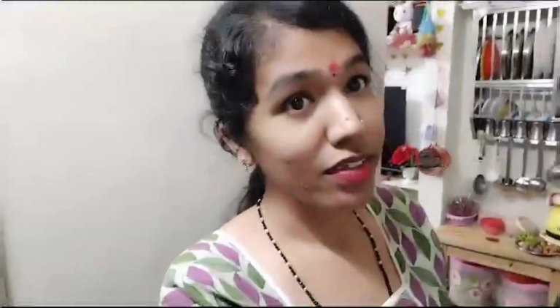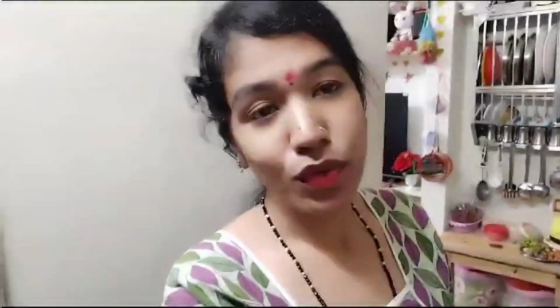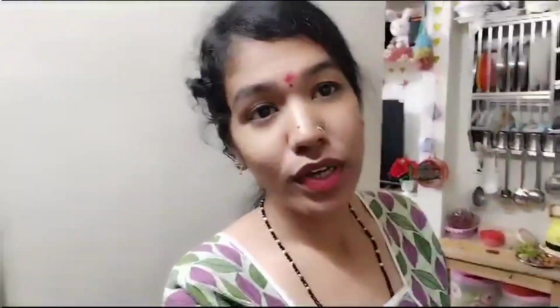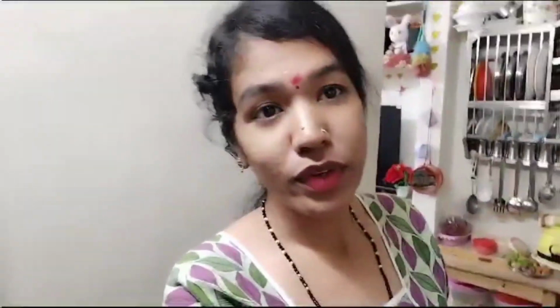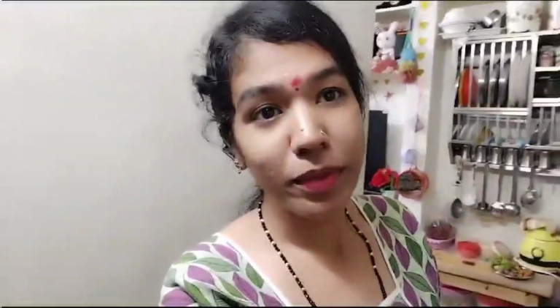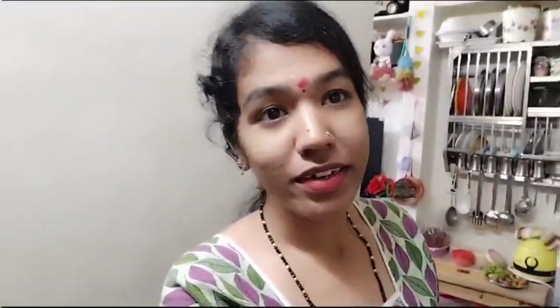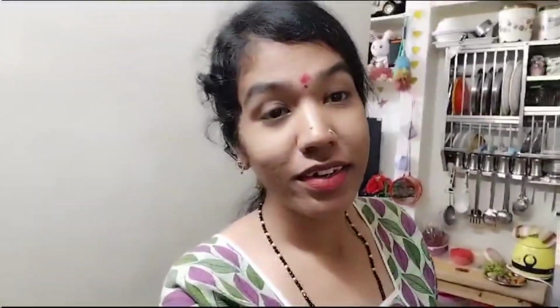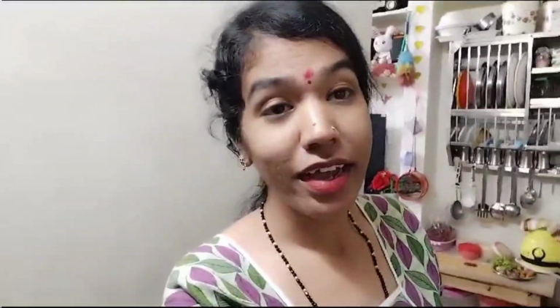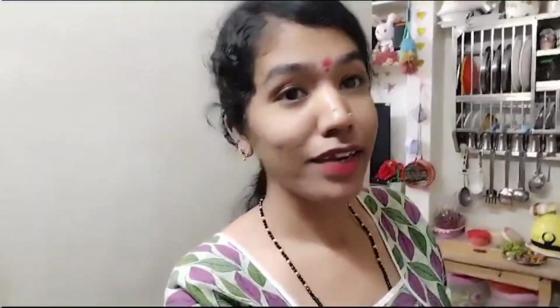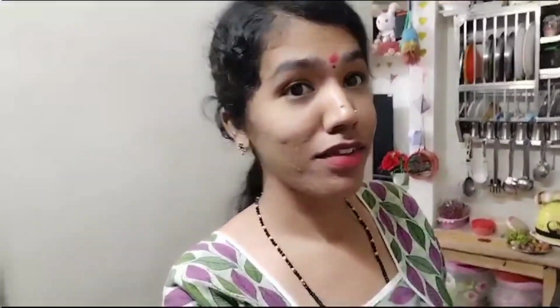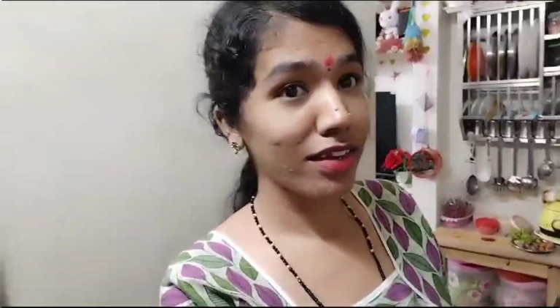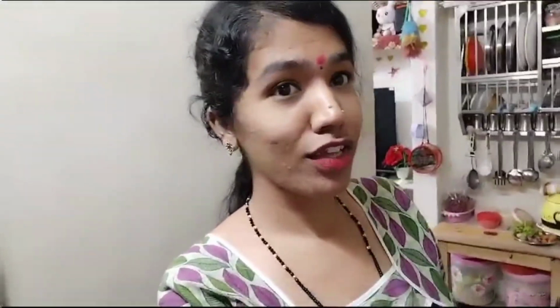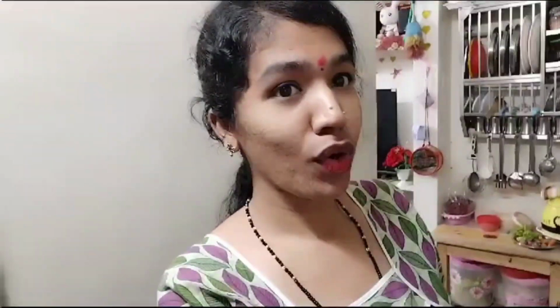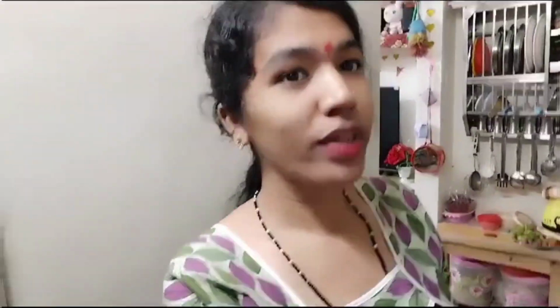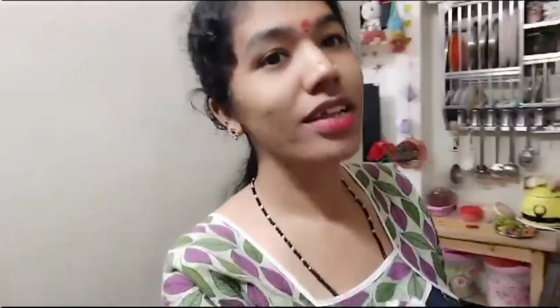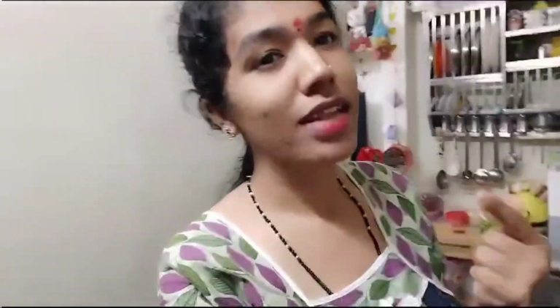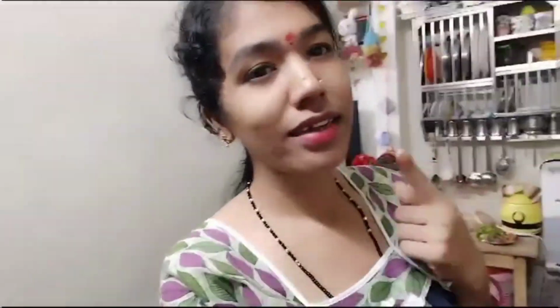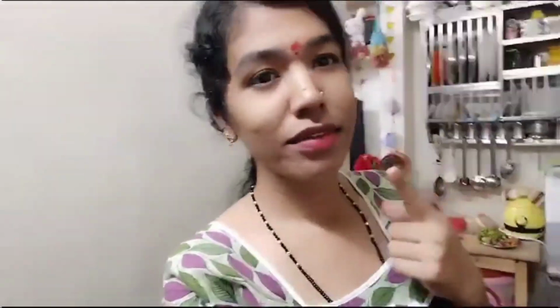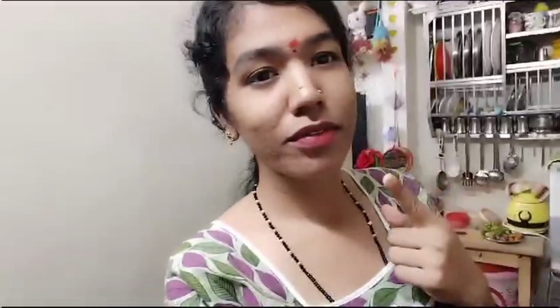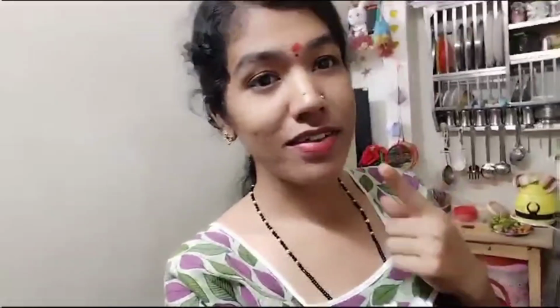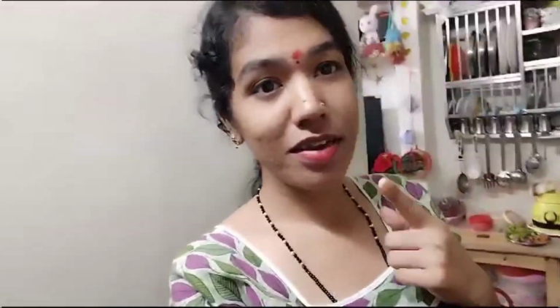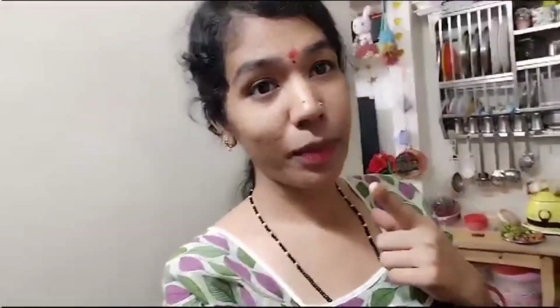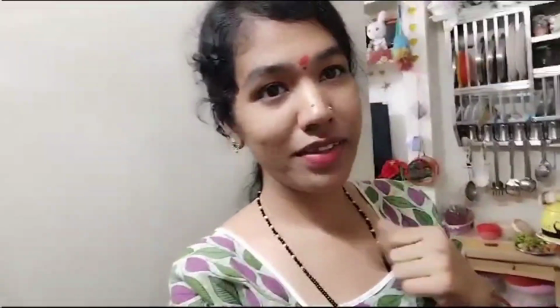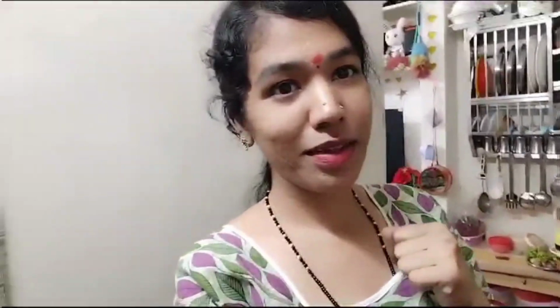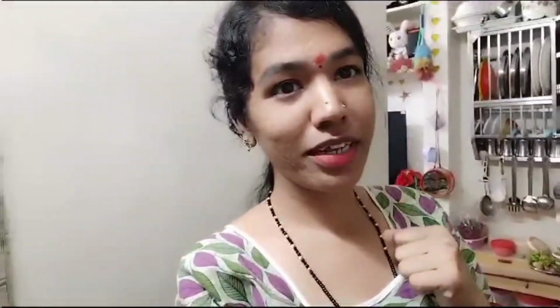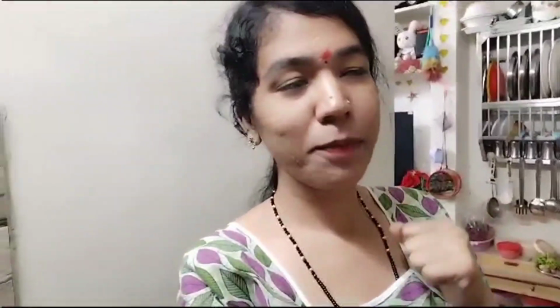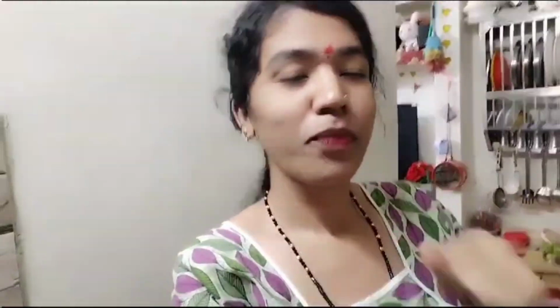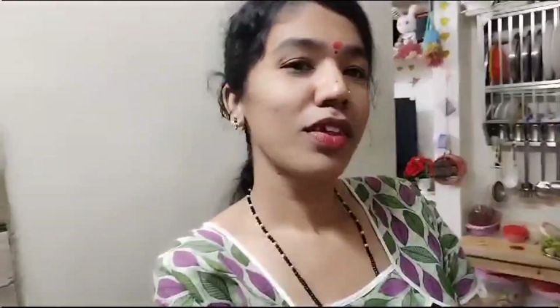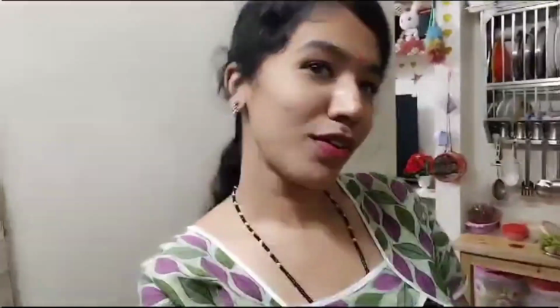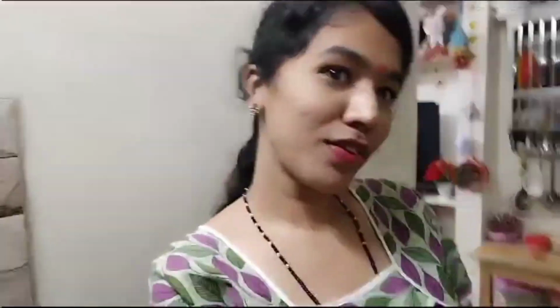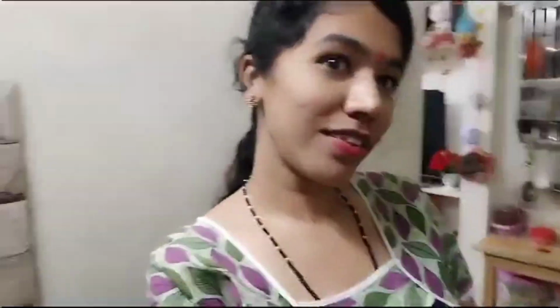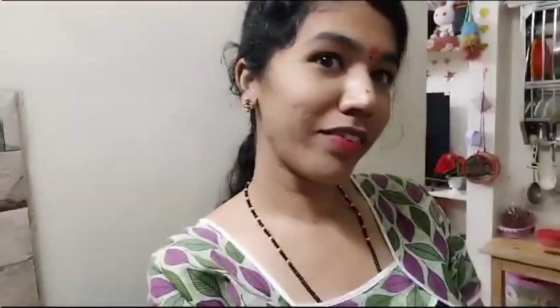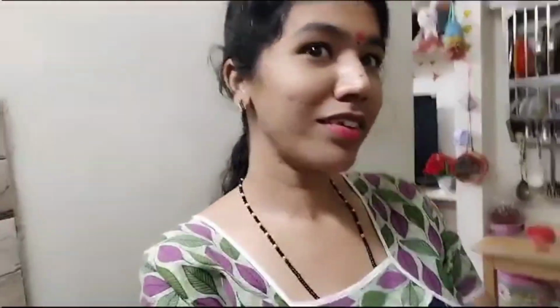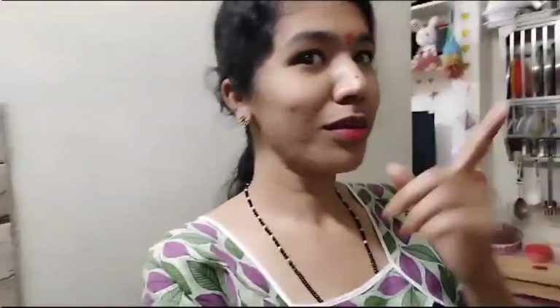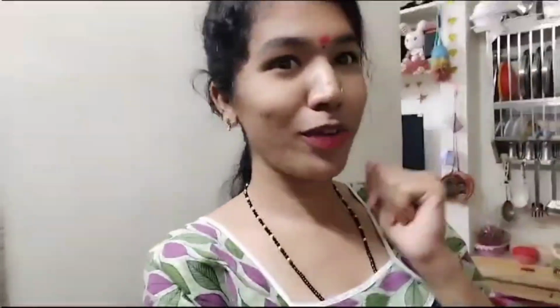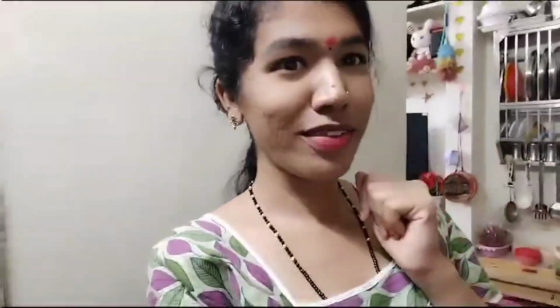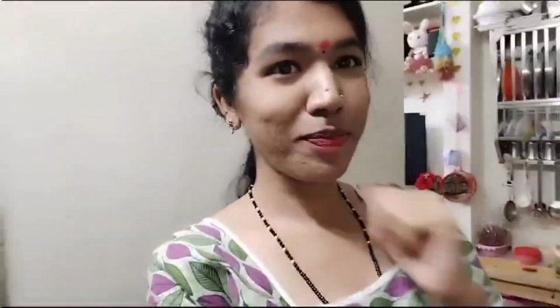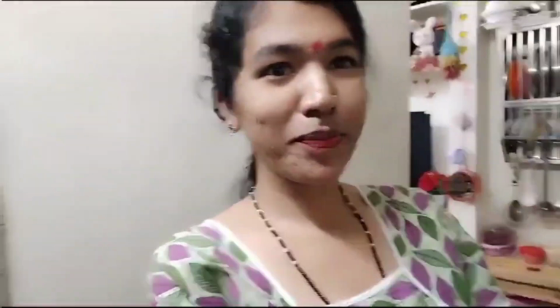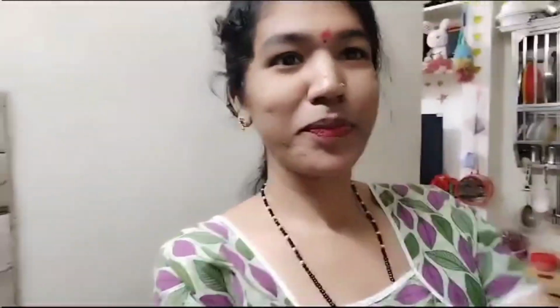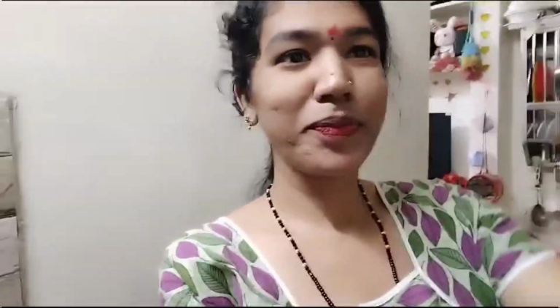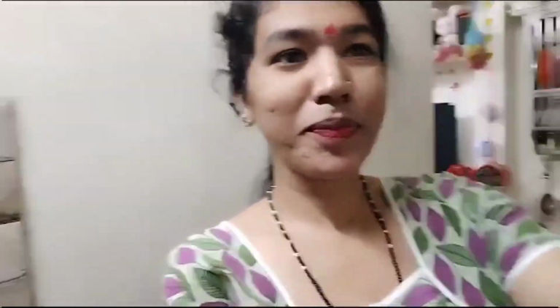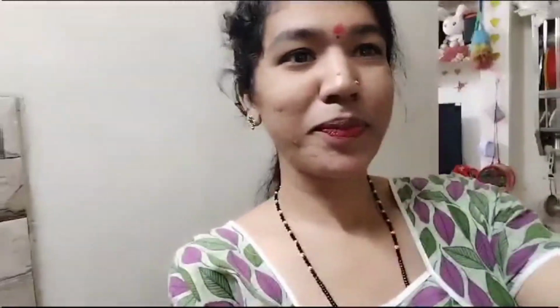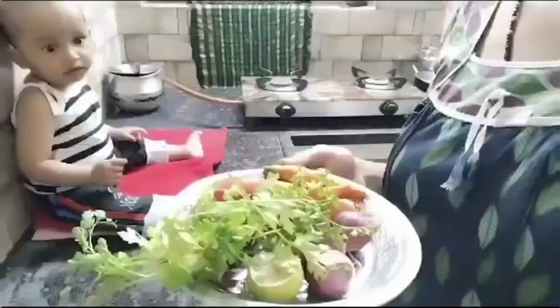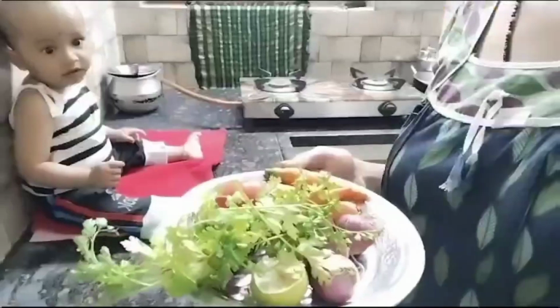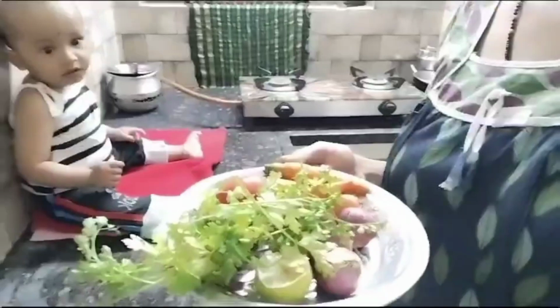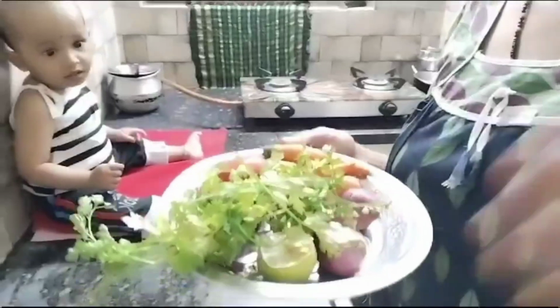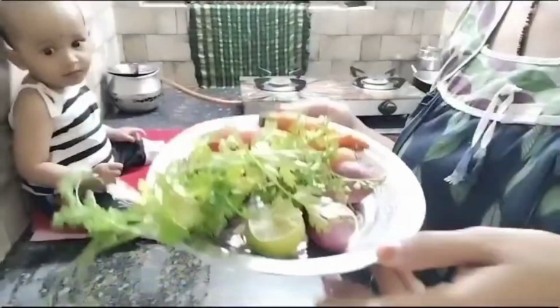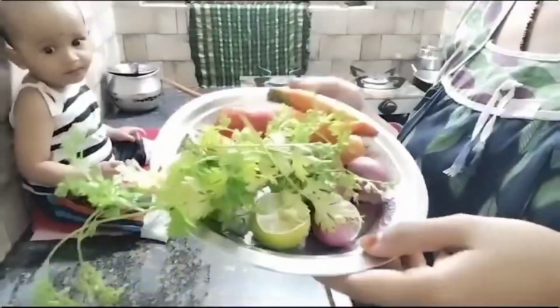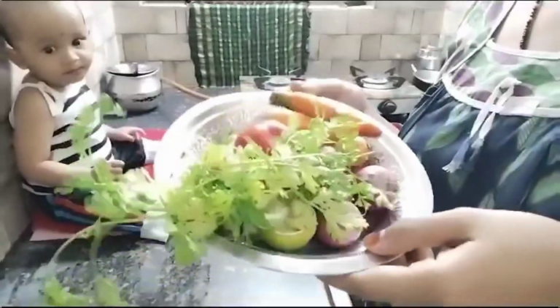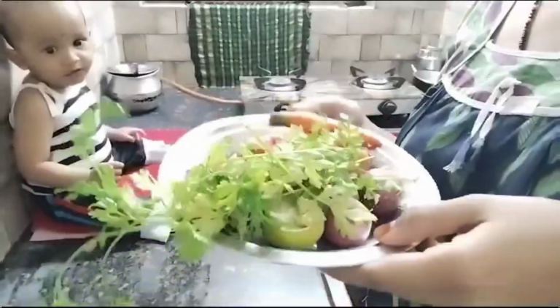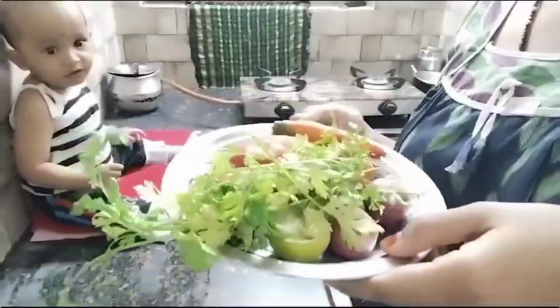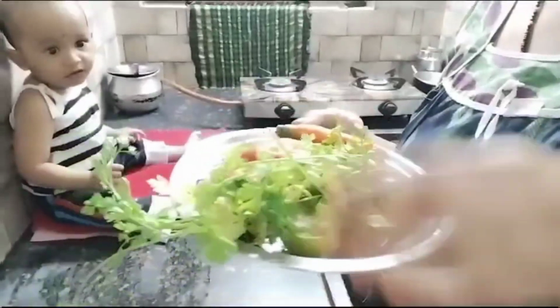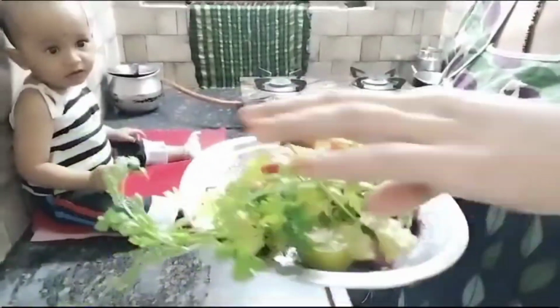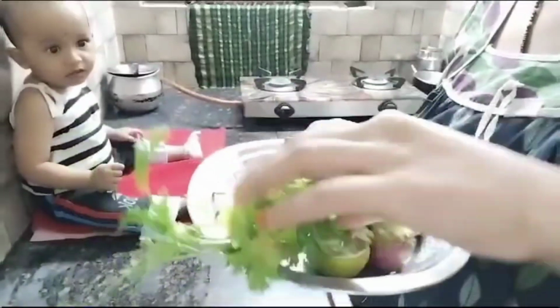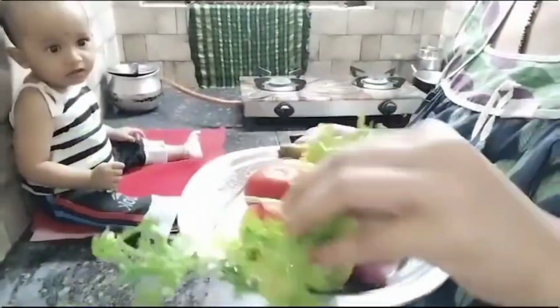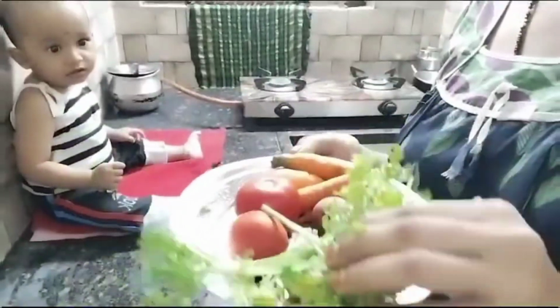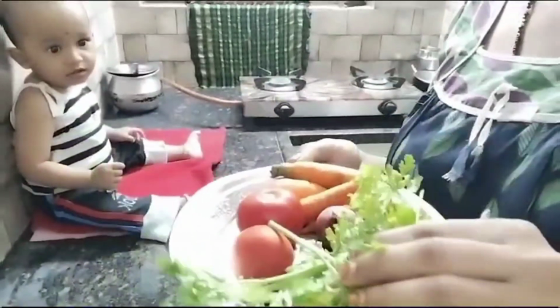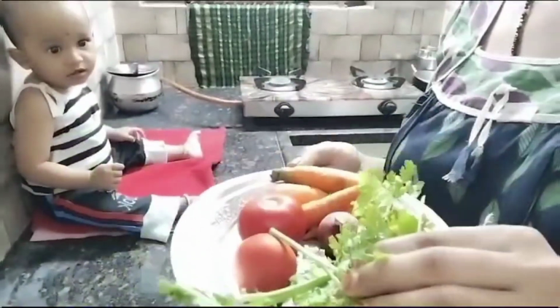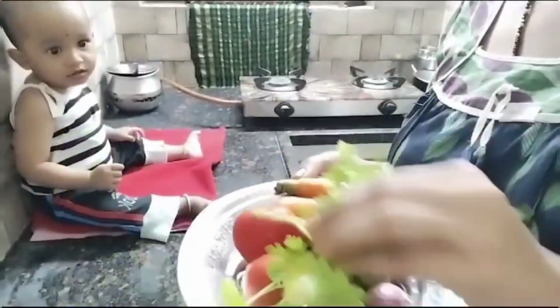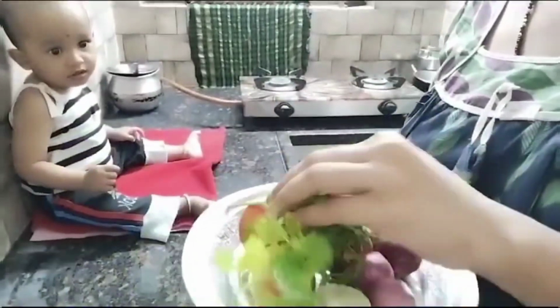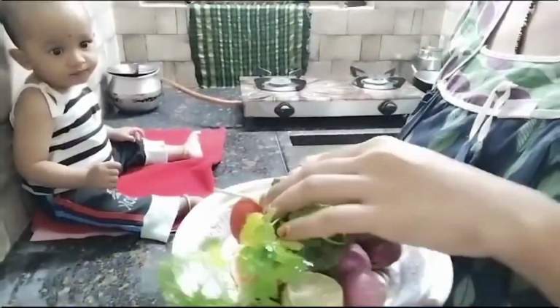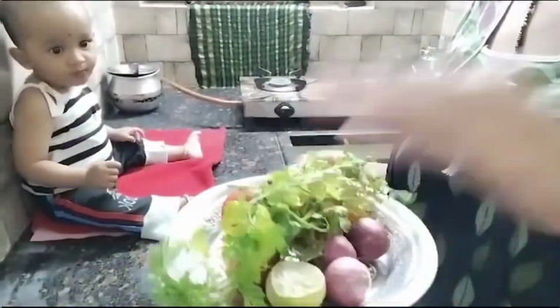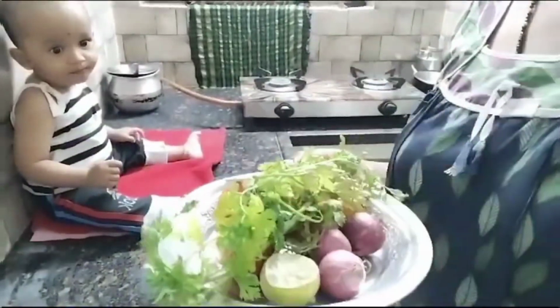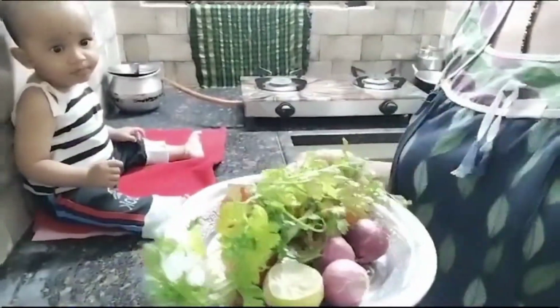So today we'll be in the kitchen. We're ready to have an evening snack.